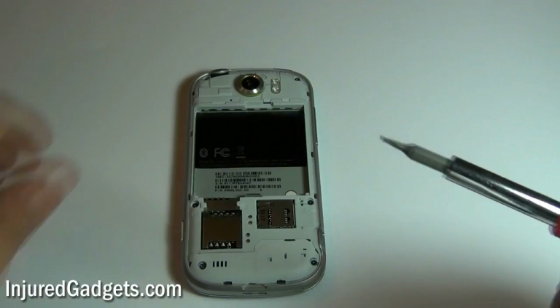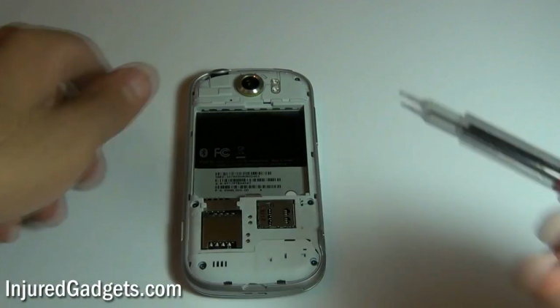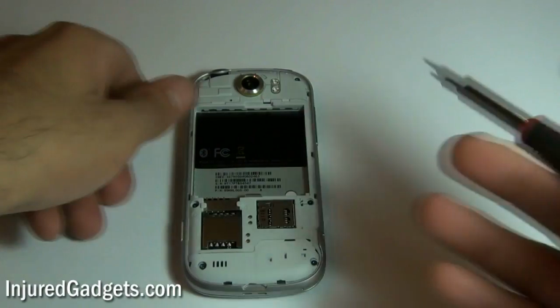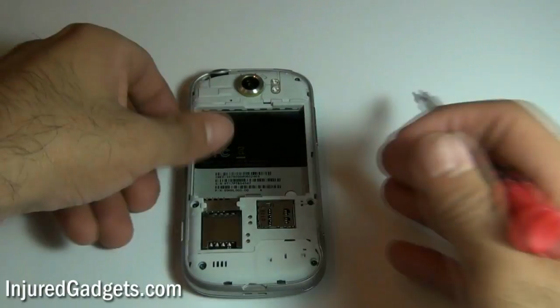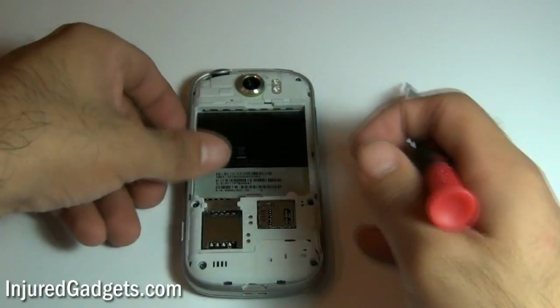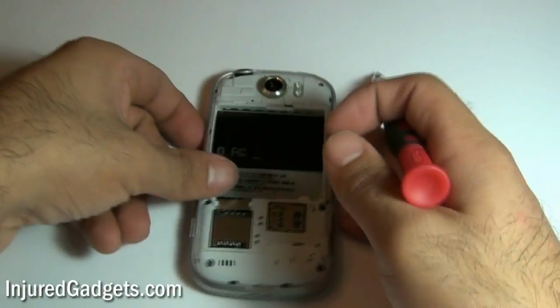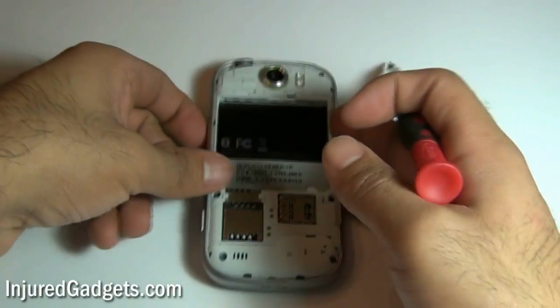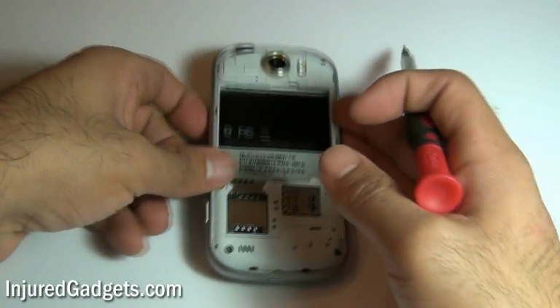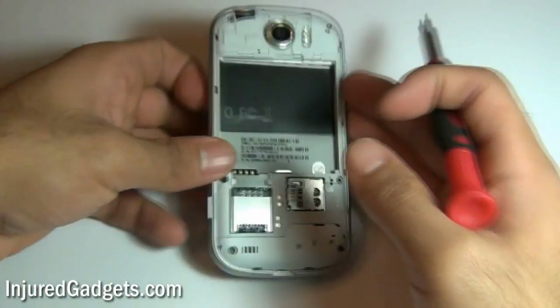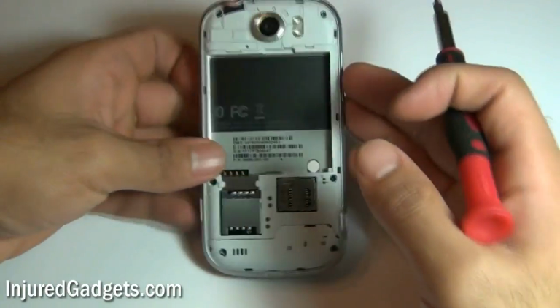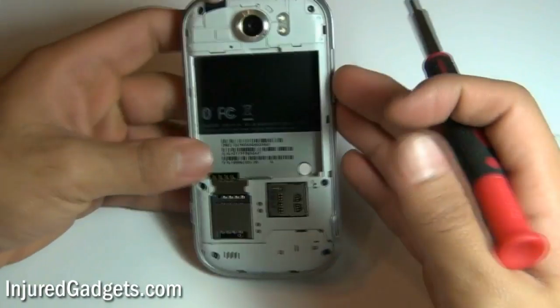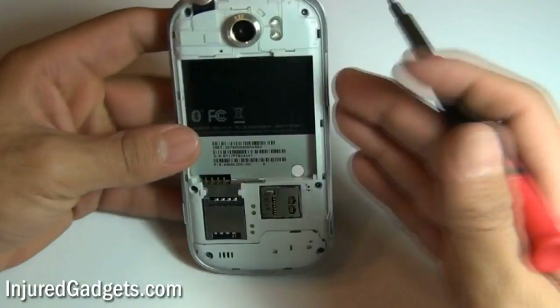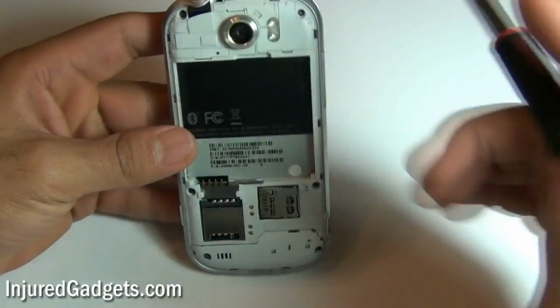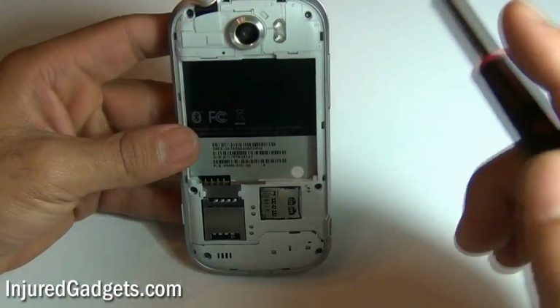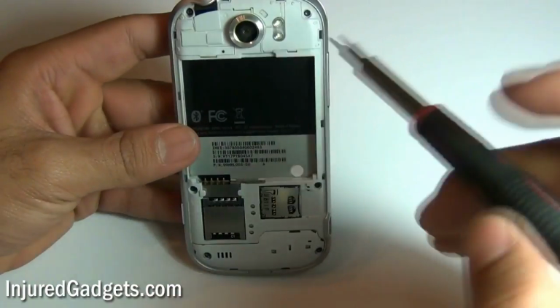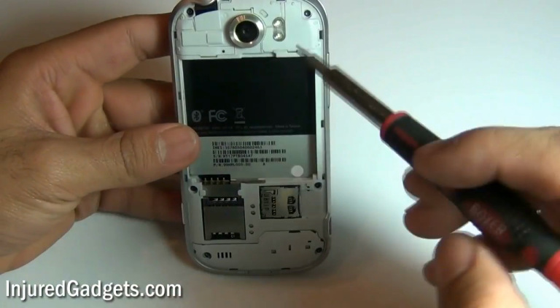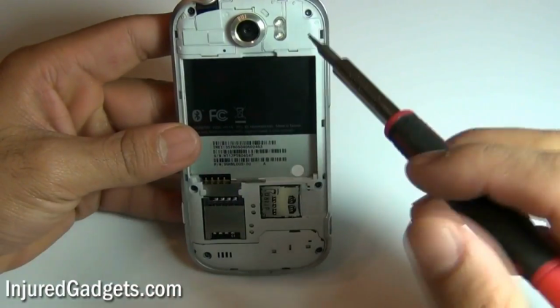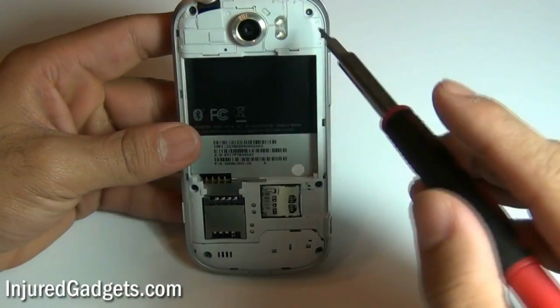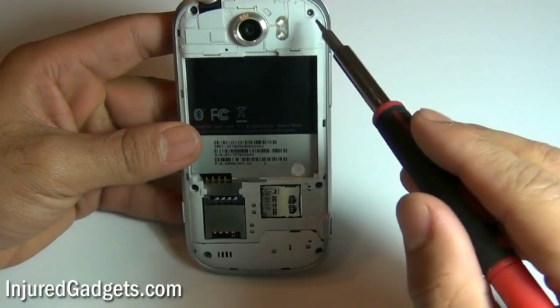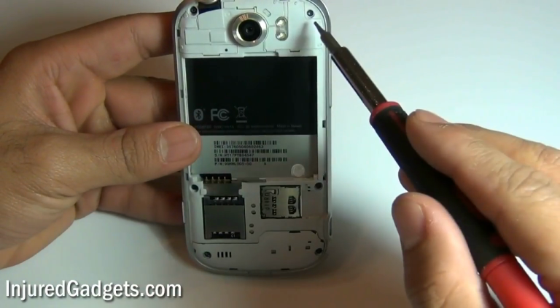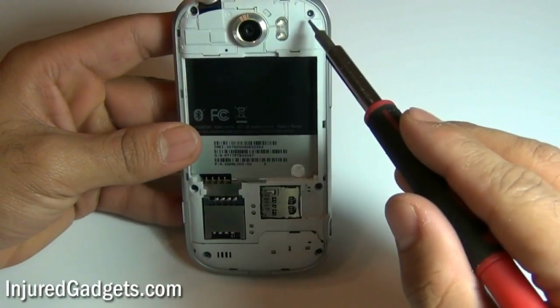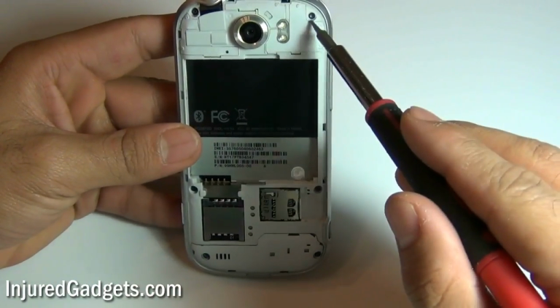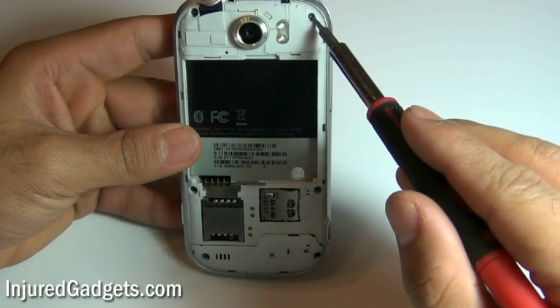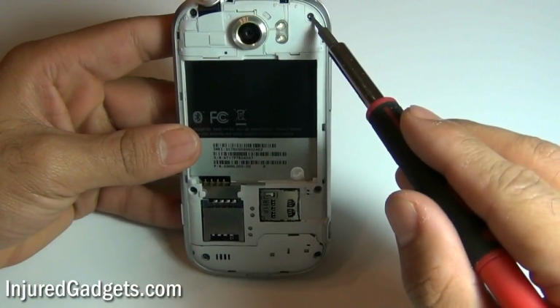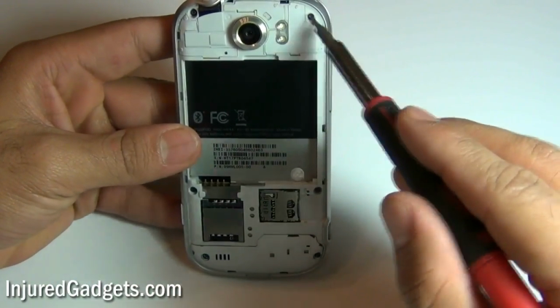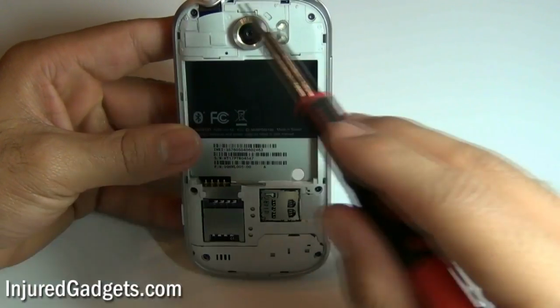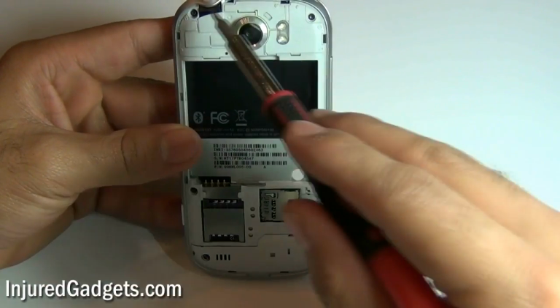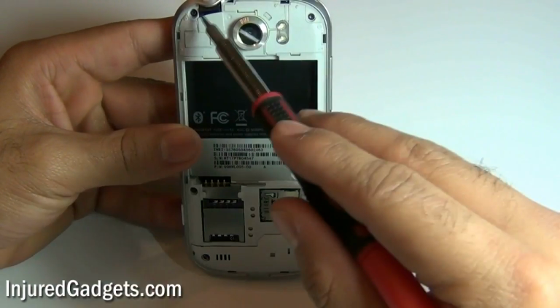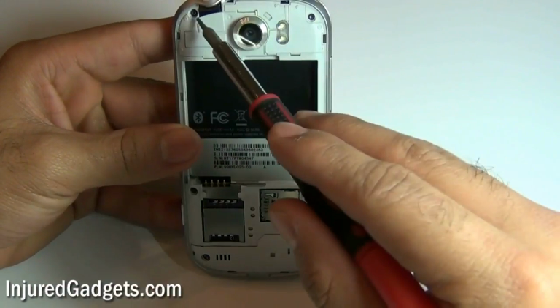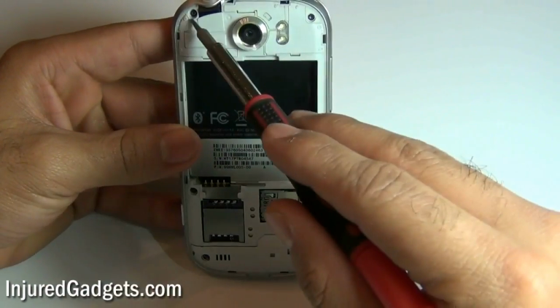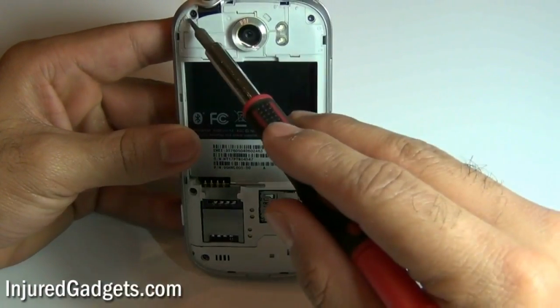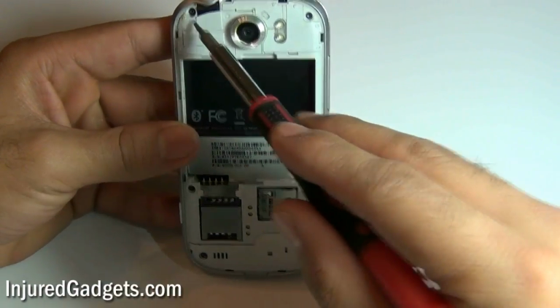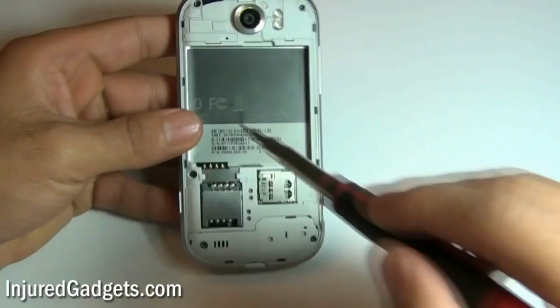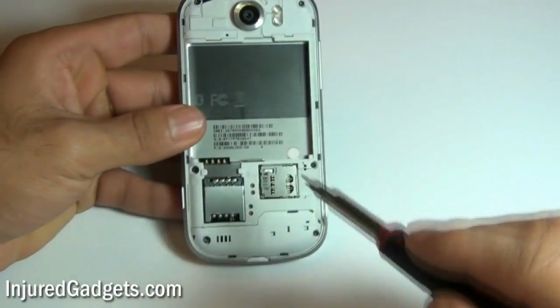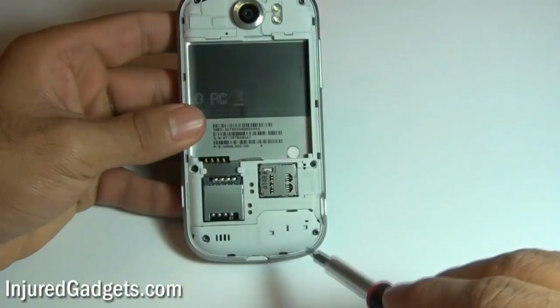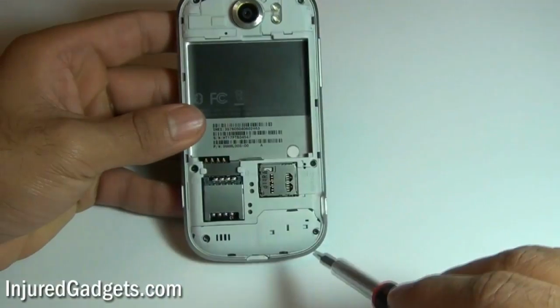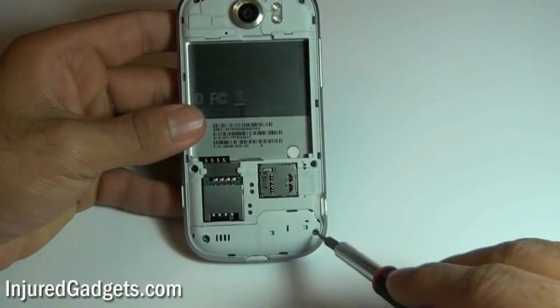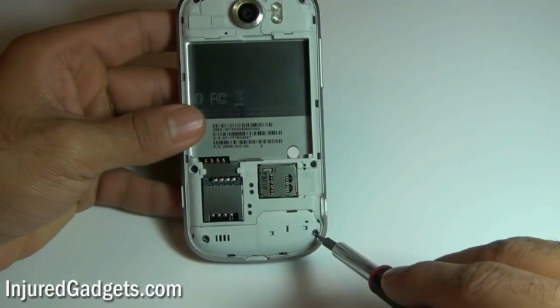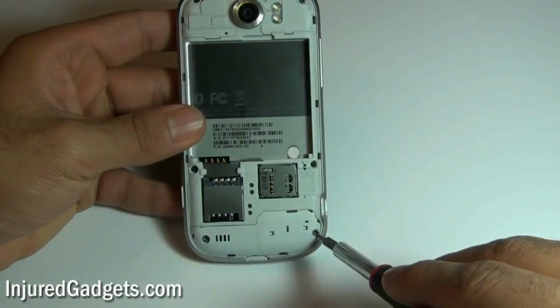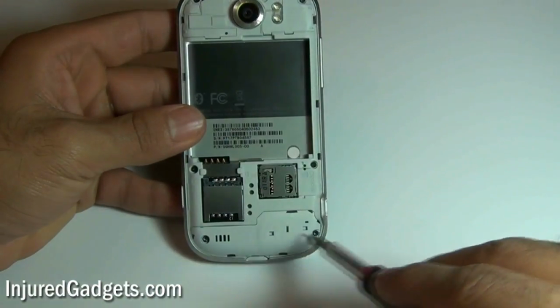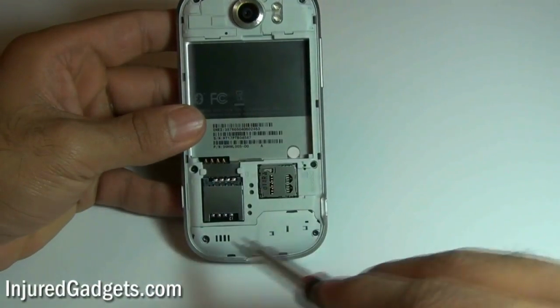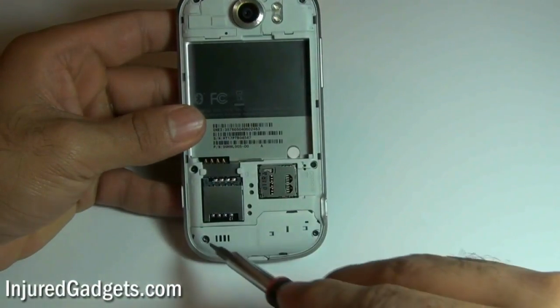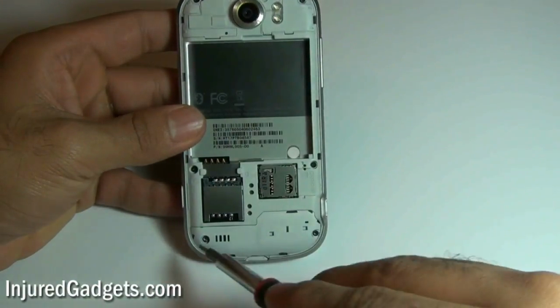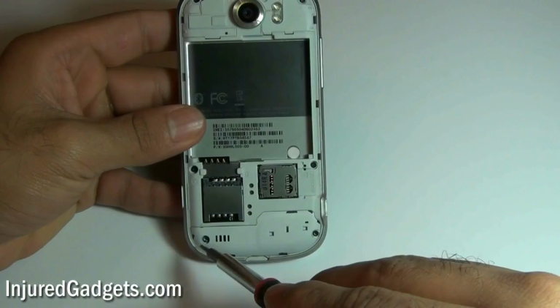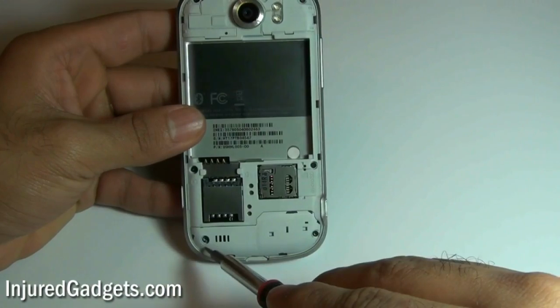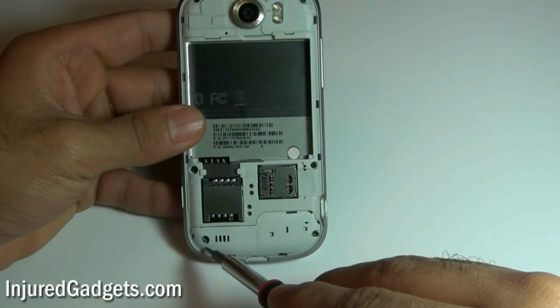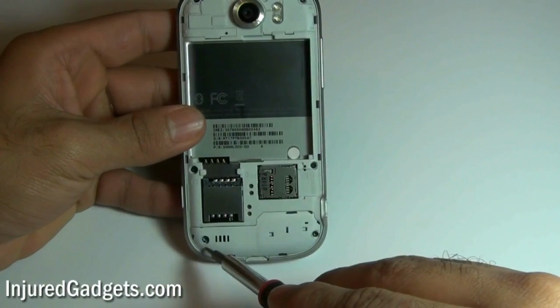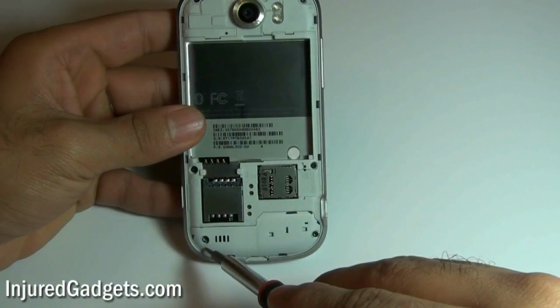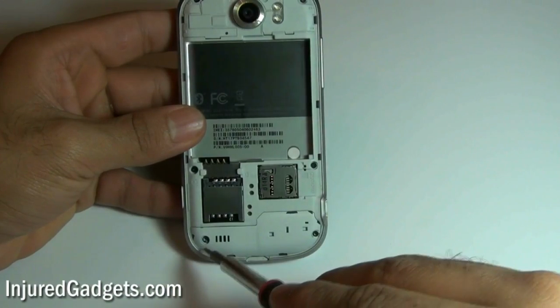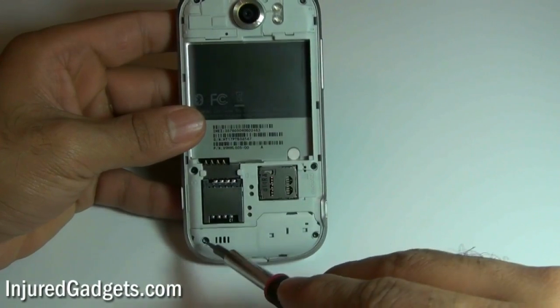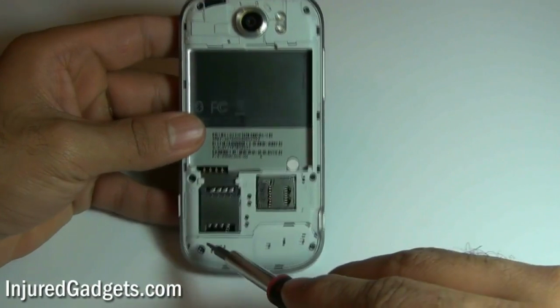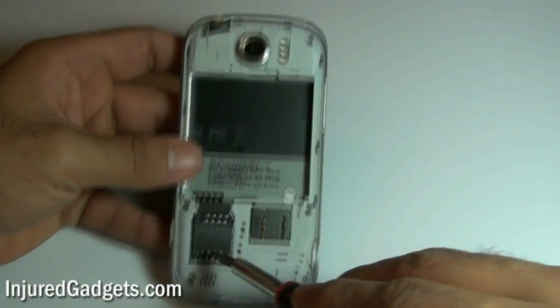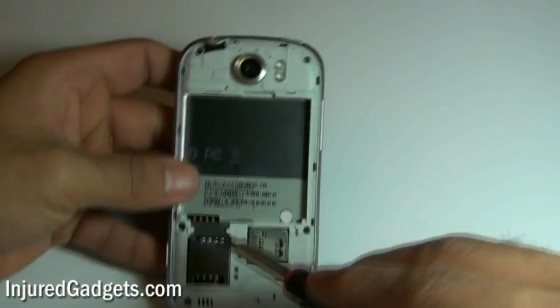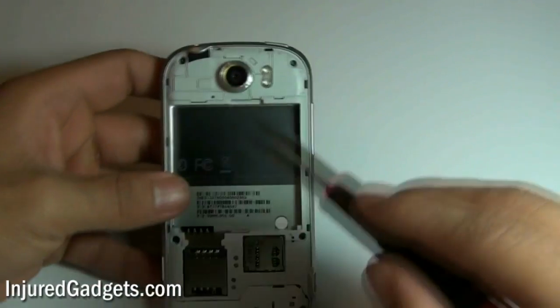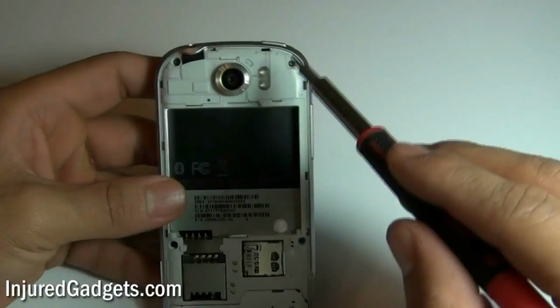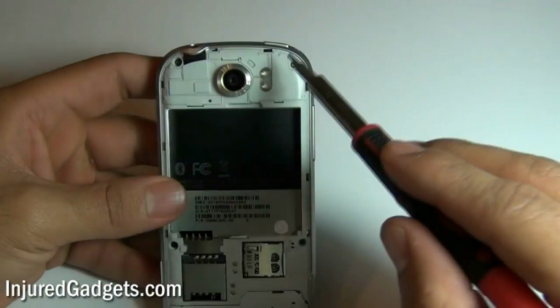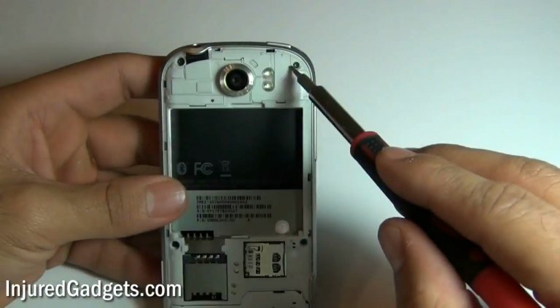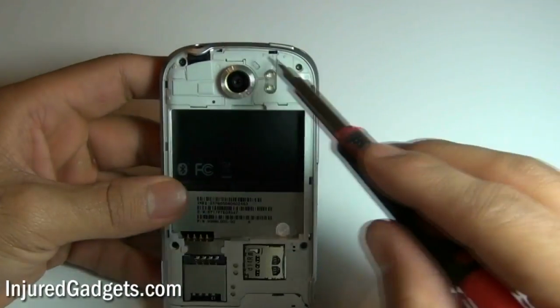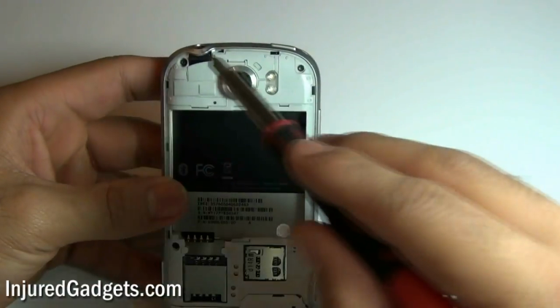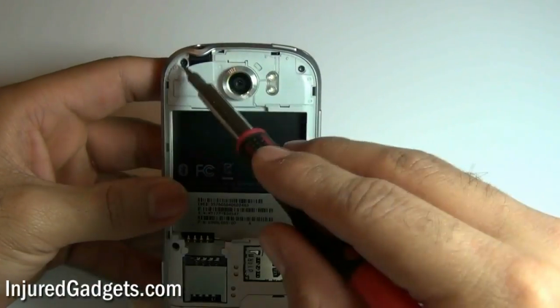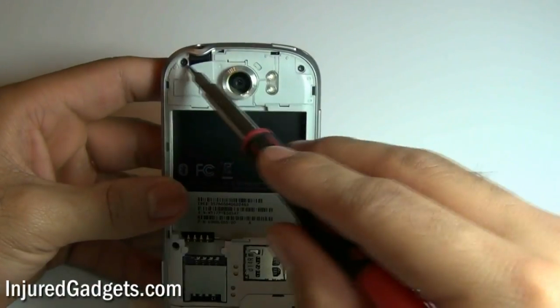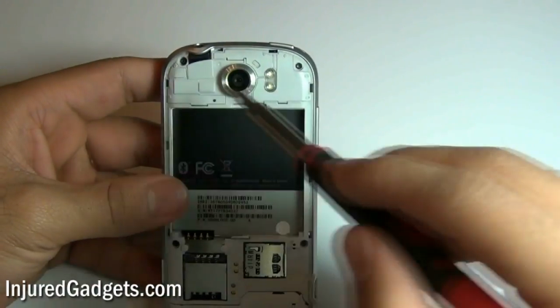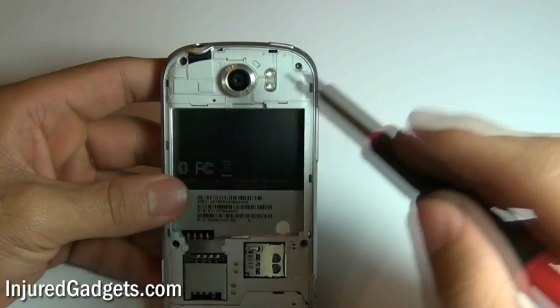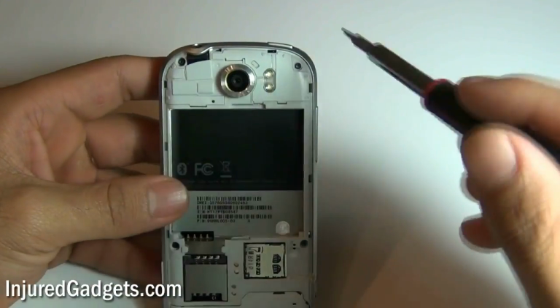Next, using a Torx 5 screwdriver, you are going to need to remove the following four screws — two at the bottom and two at the top.